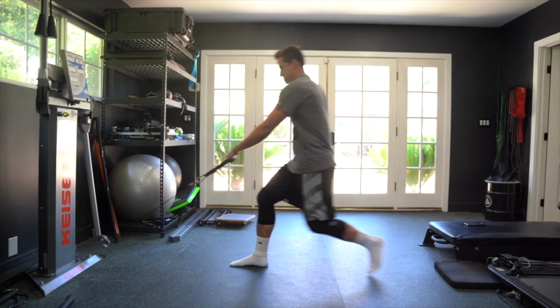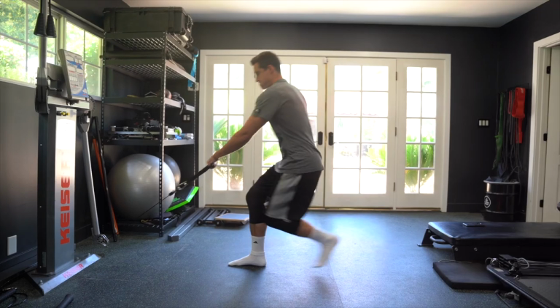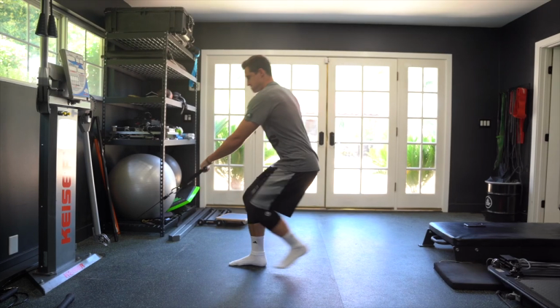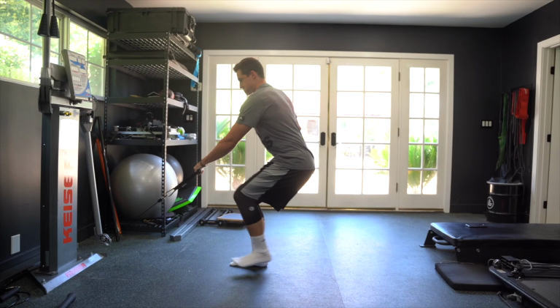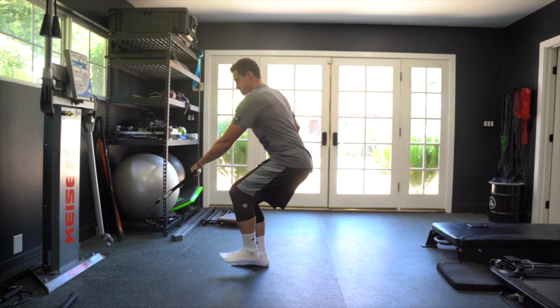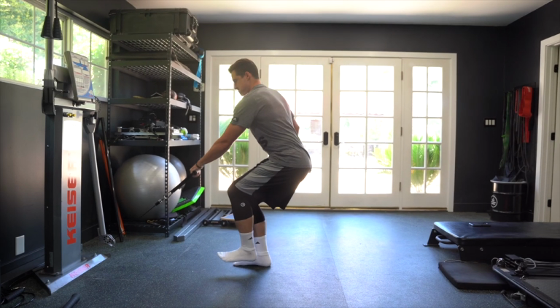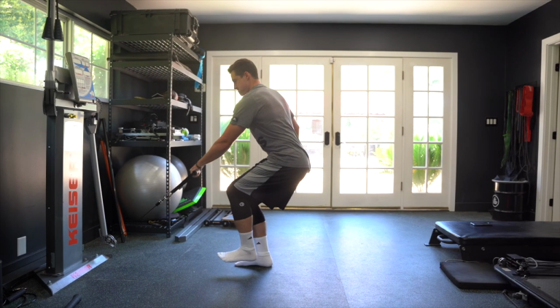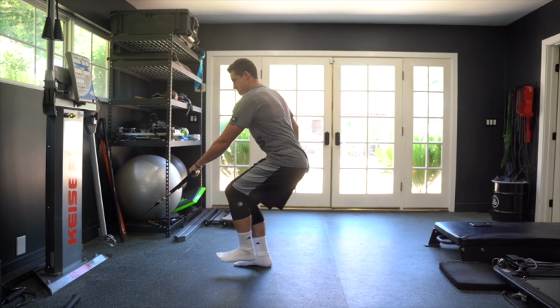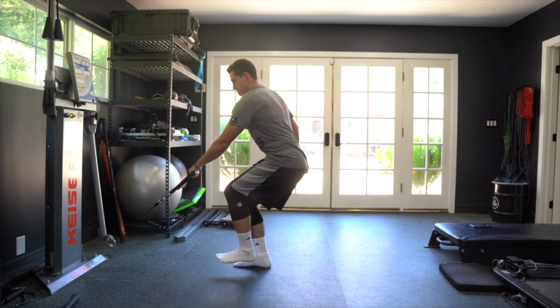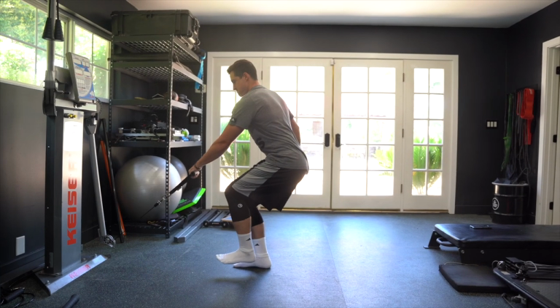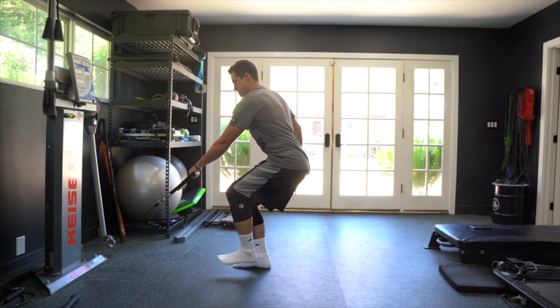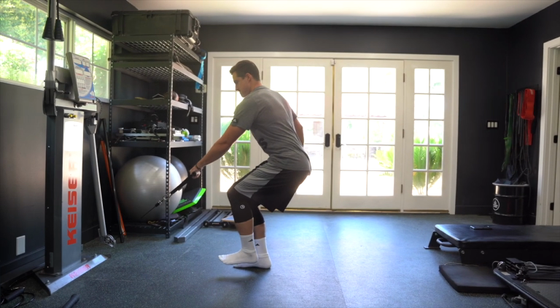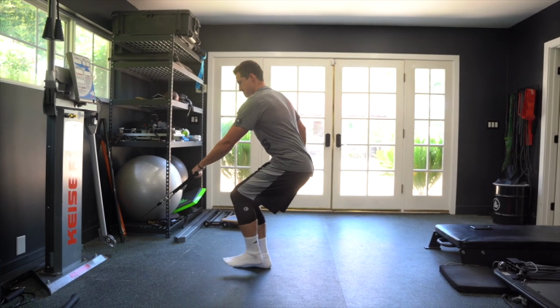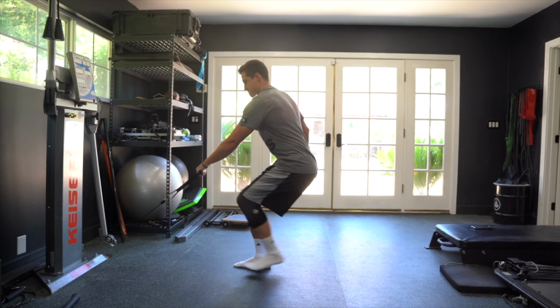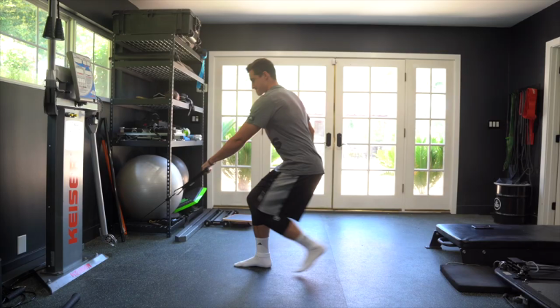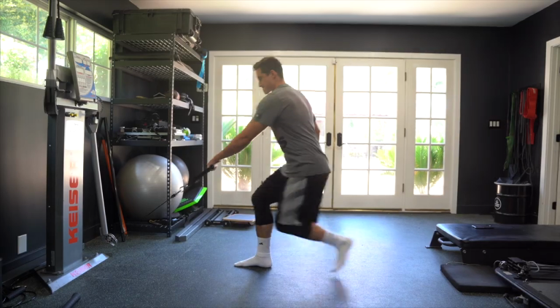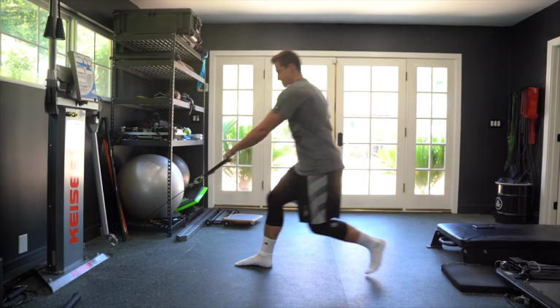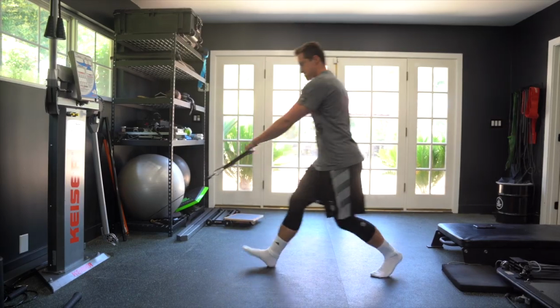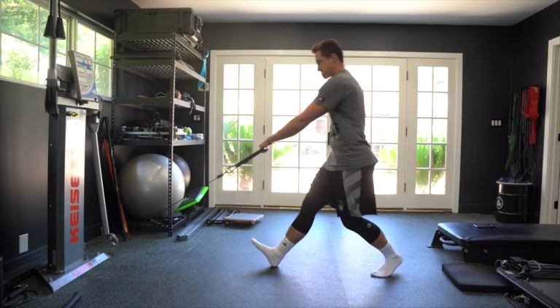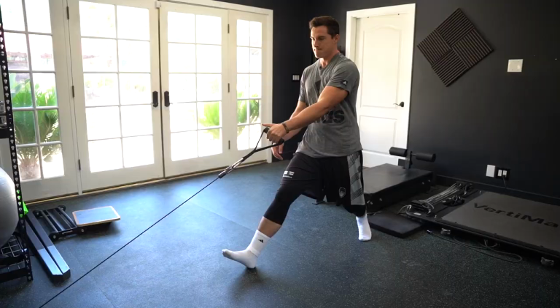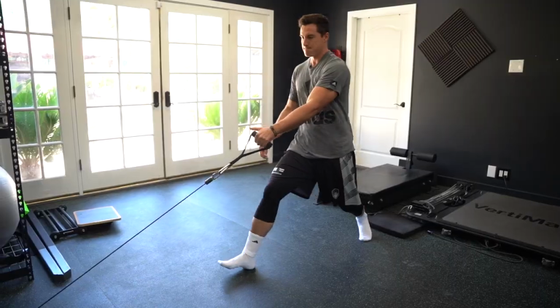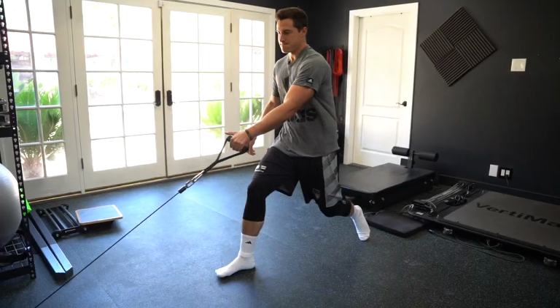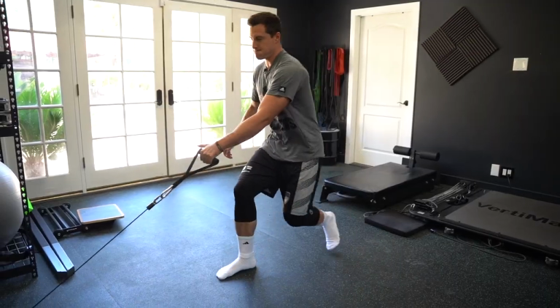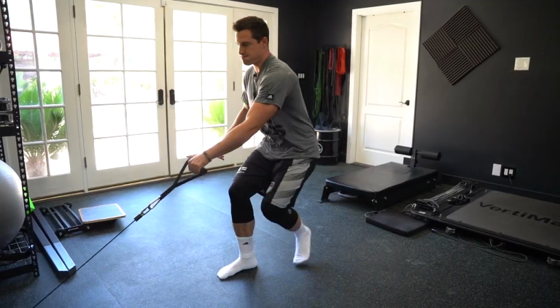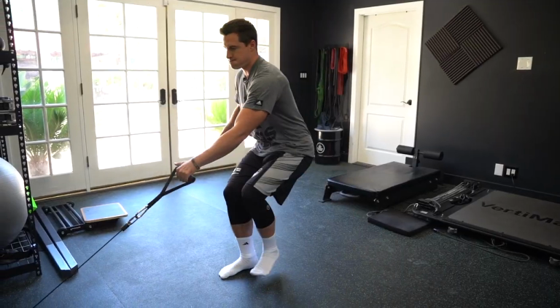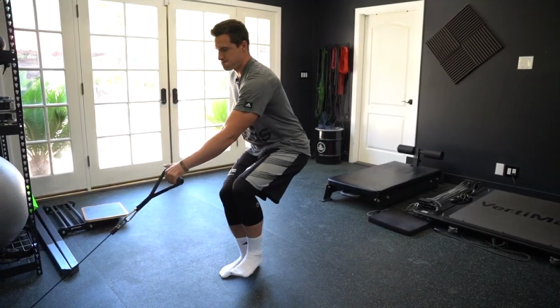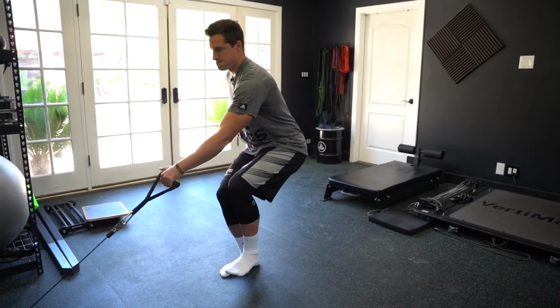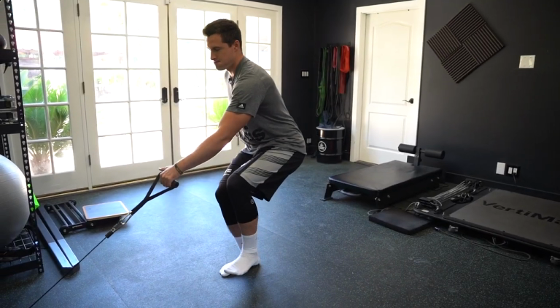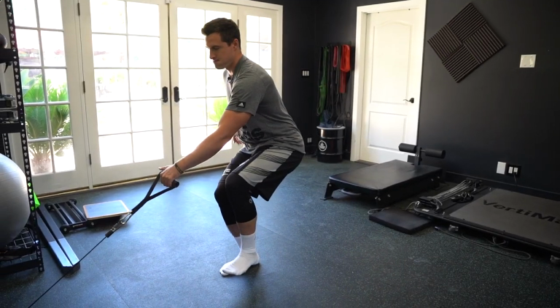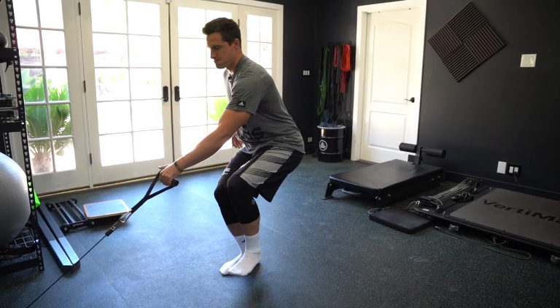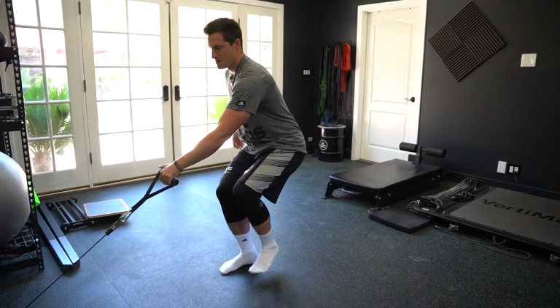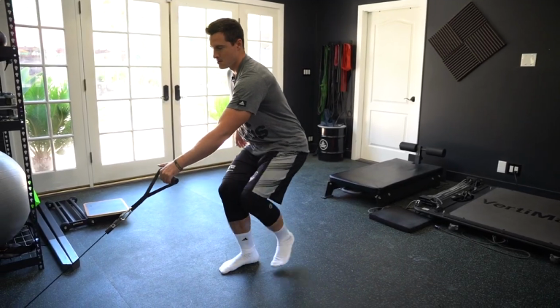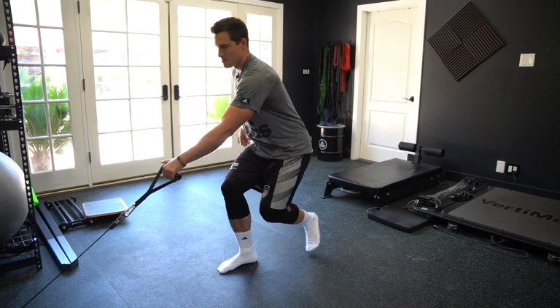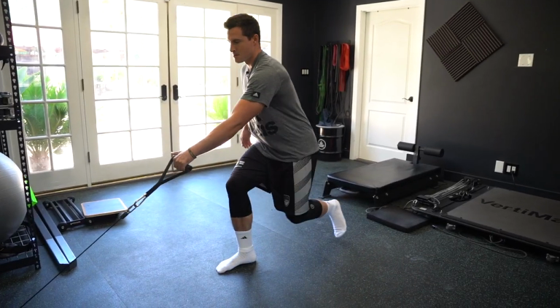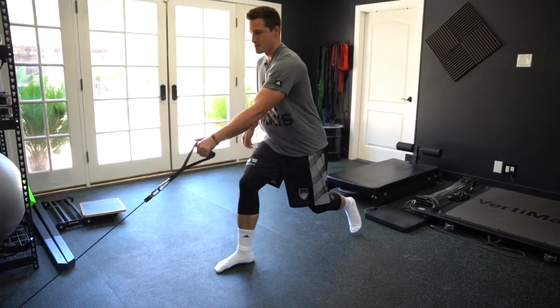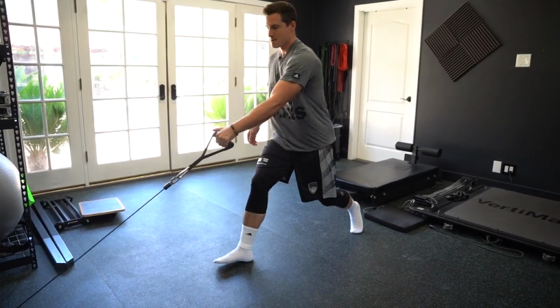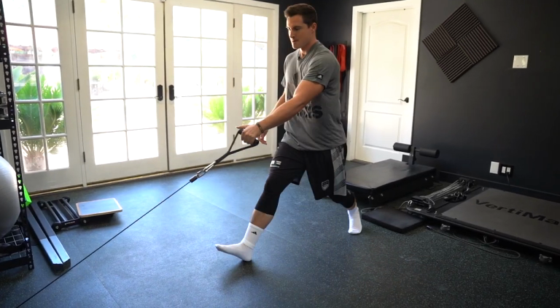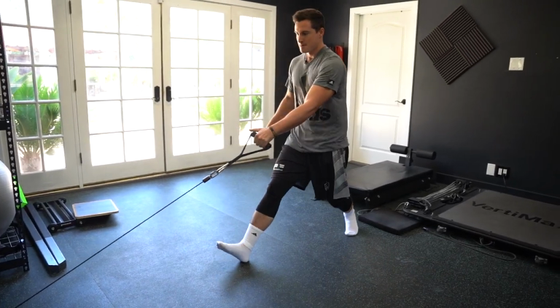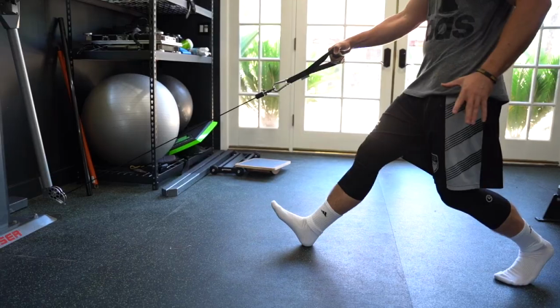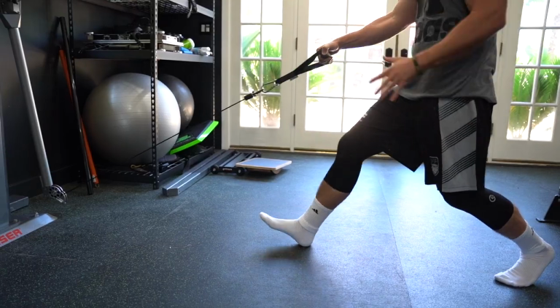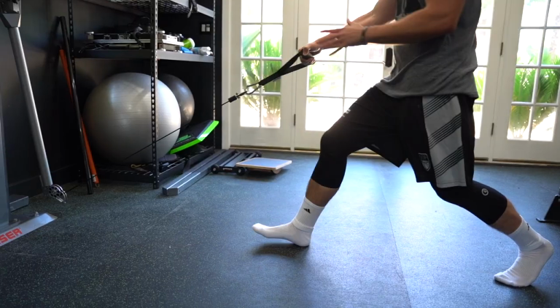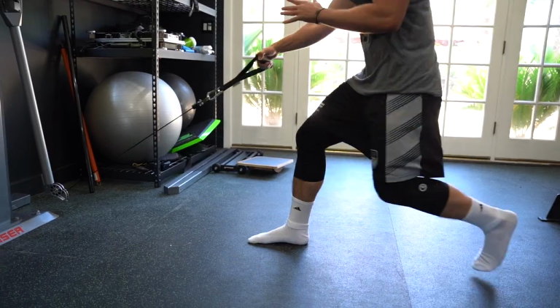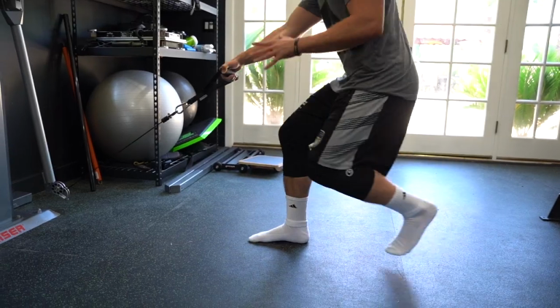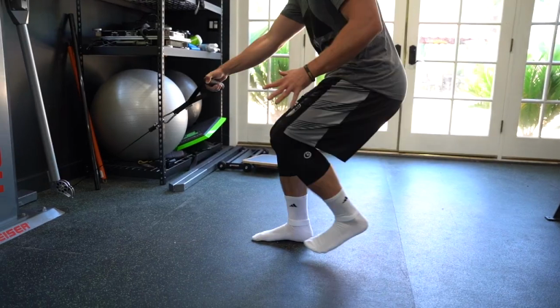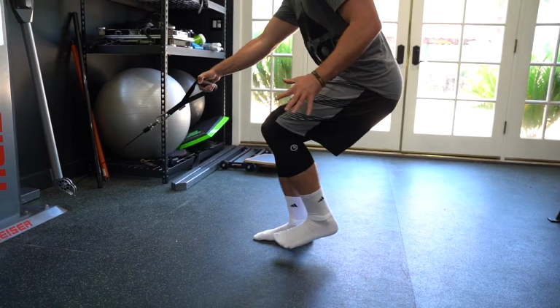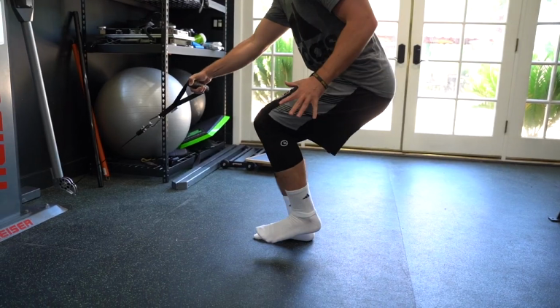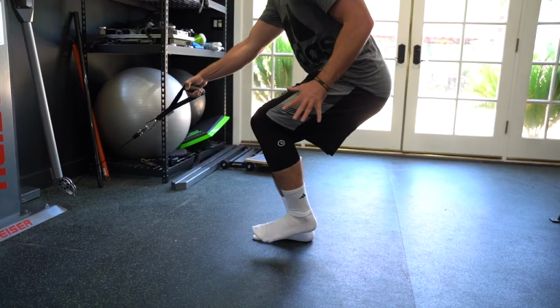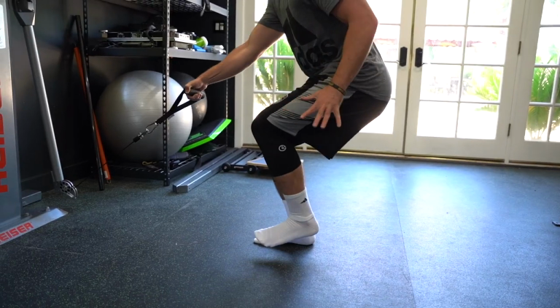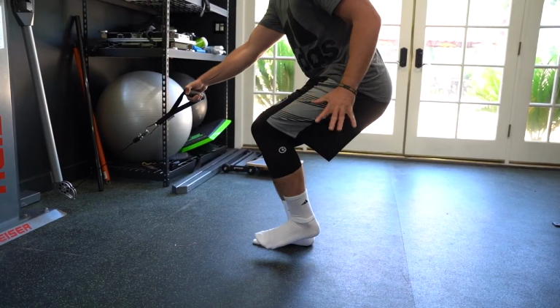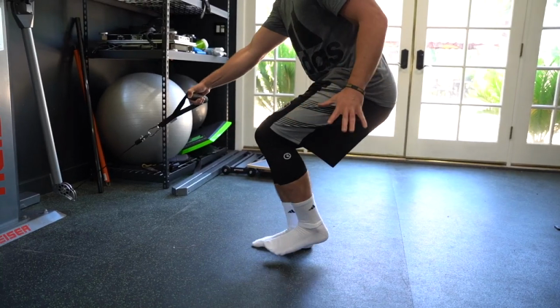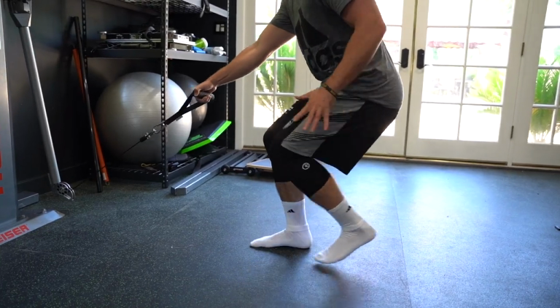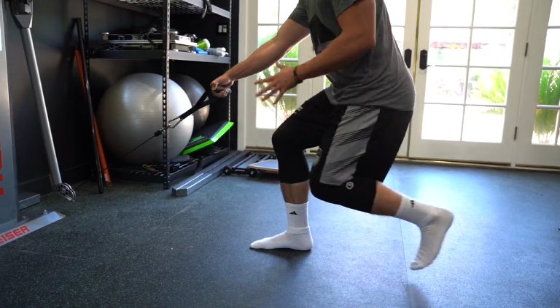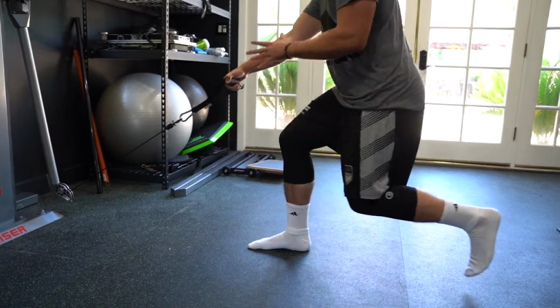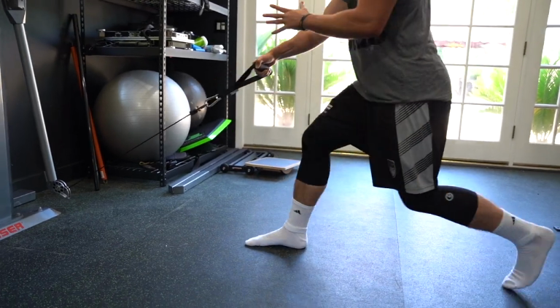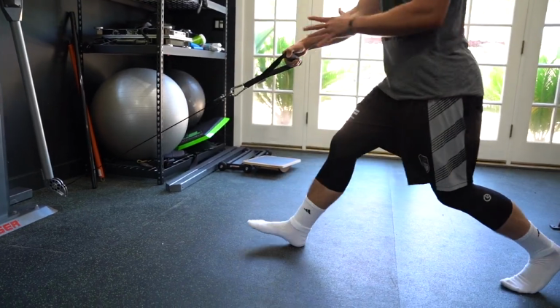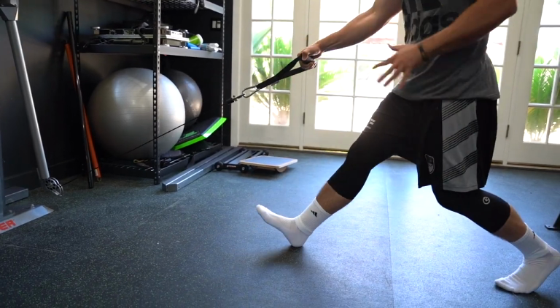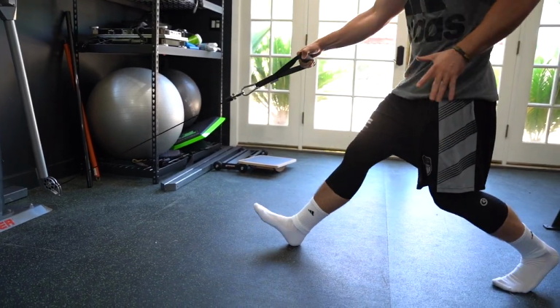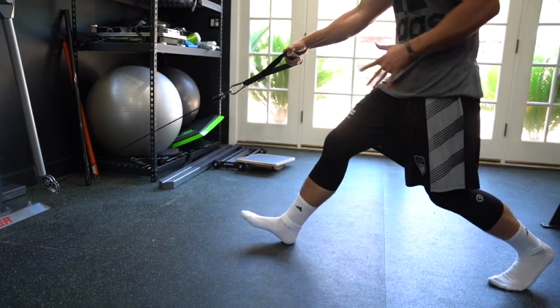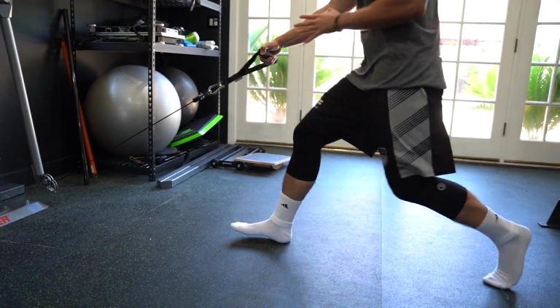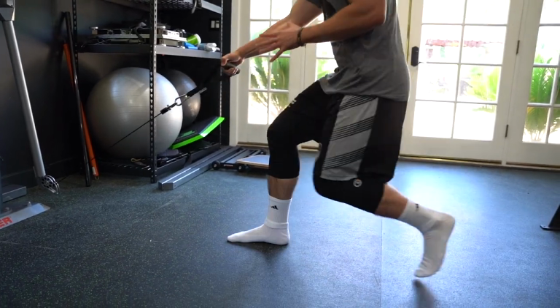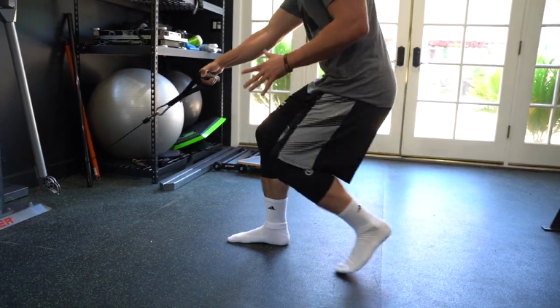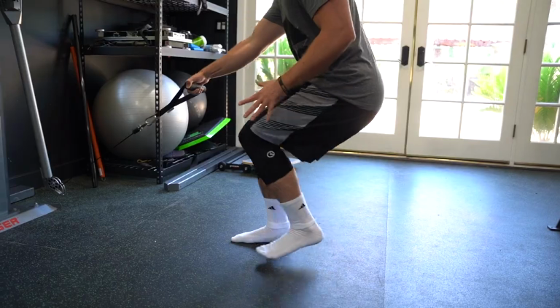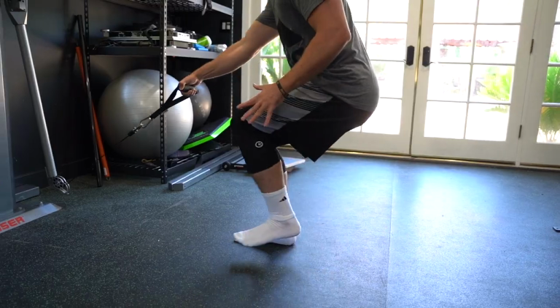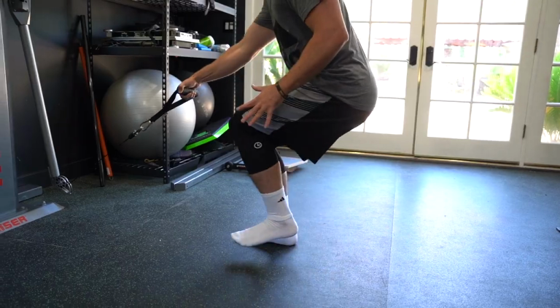A simple way to set up for this exercise is go light on your cable machine, or you can even use a band. Just make sure it's pulling from low to high.